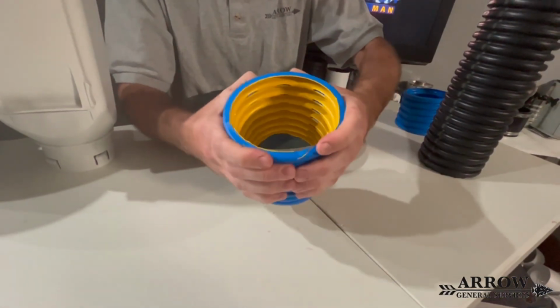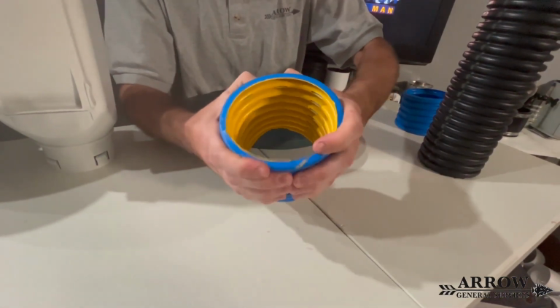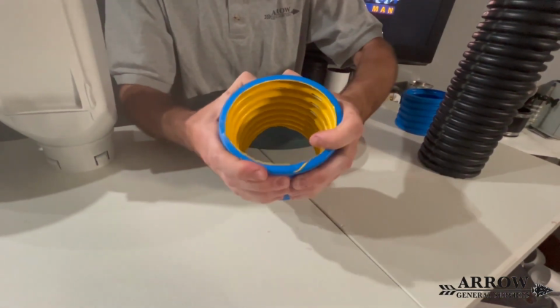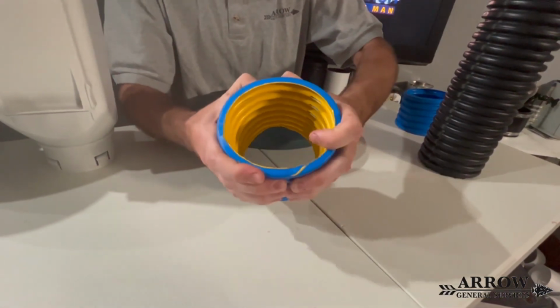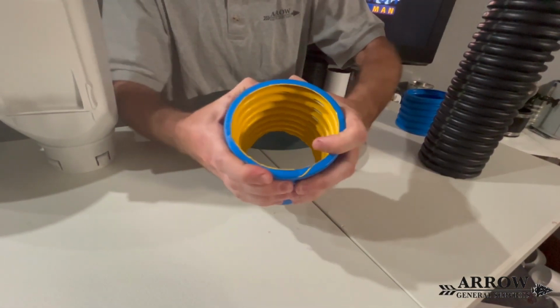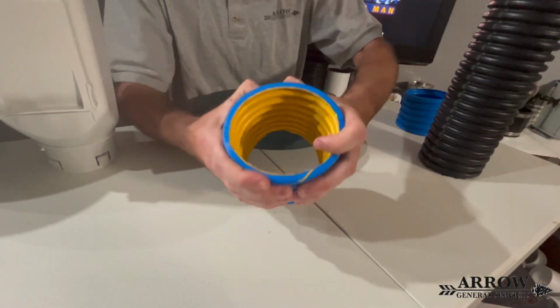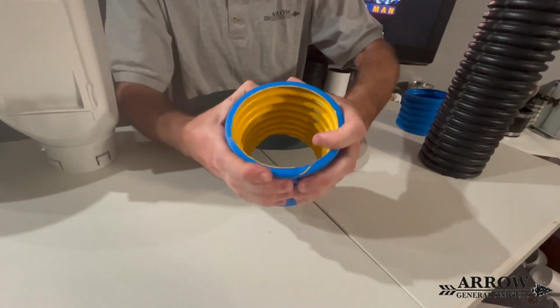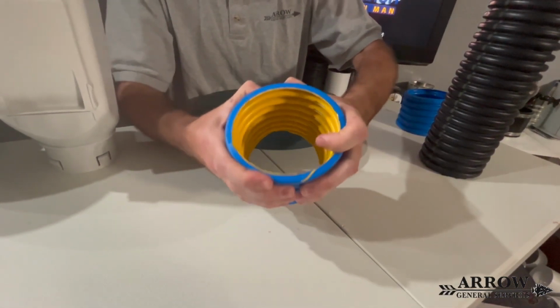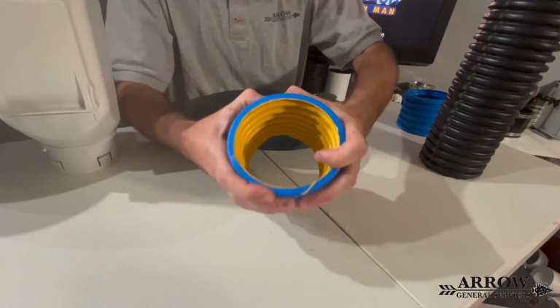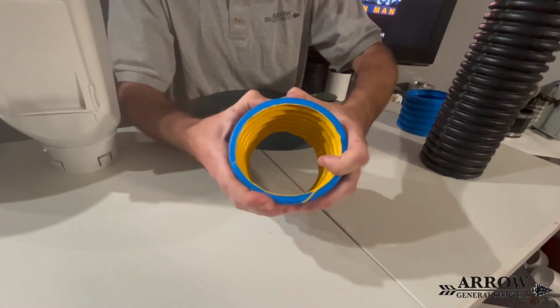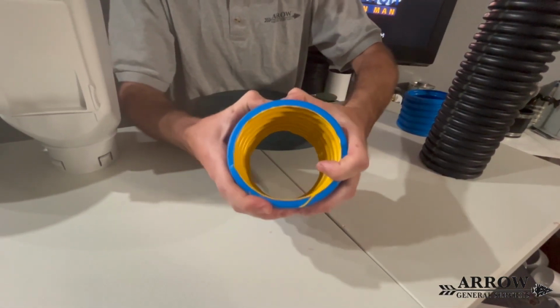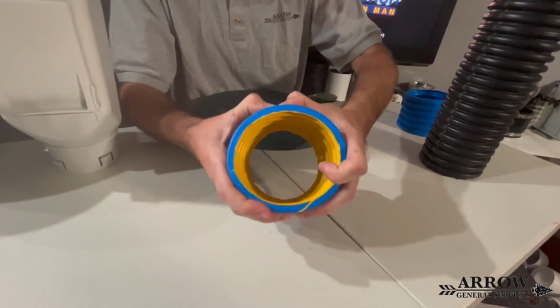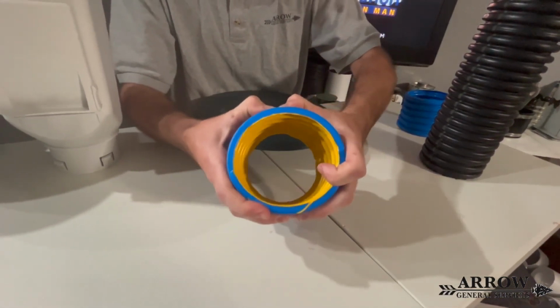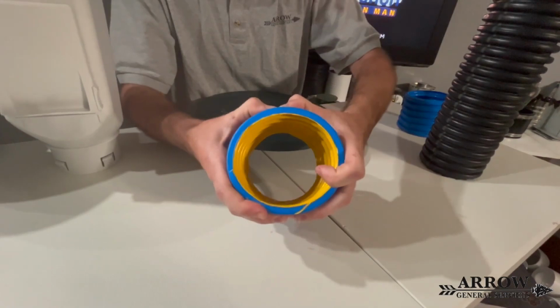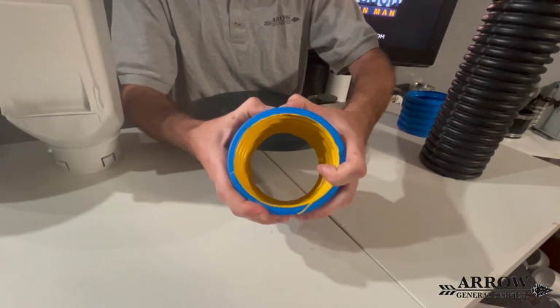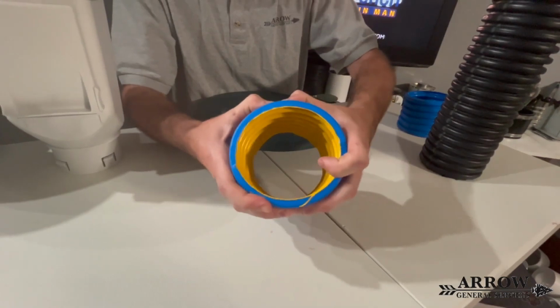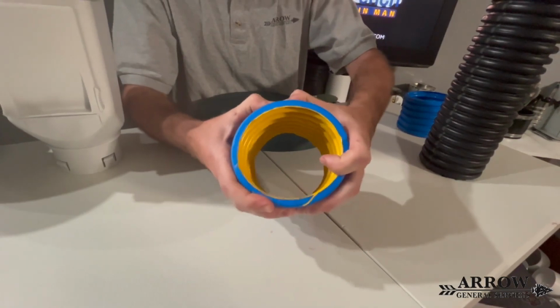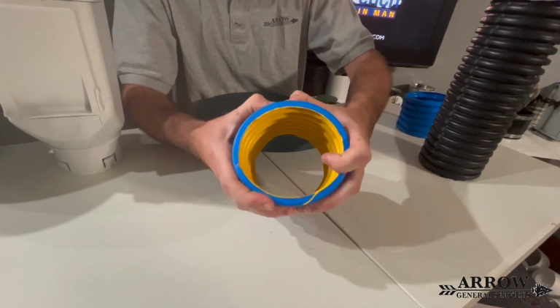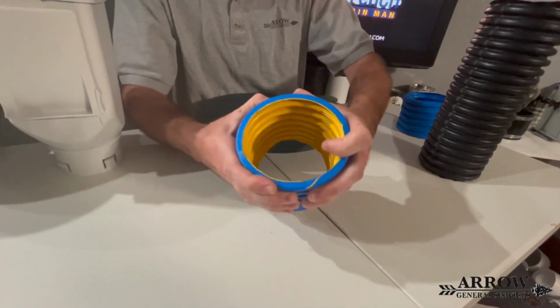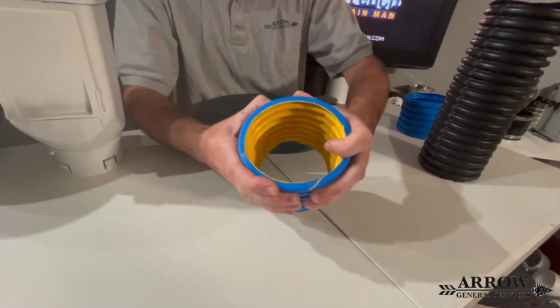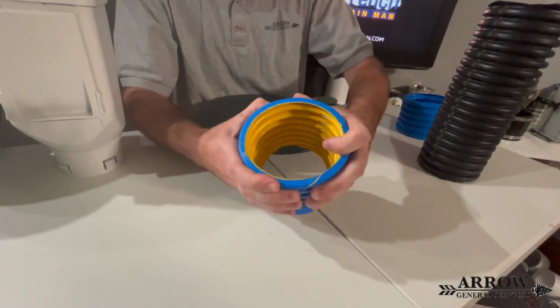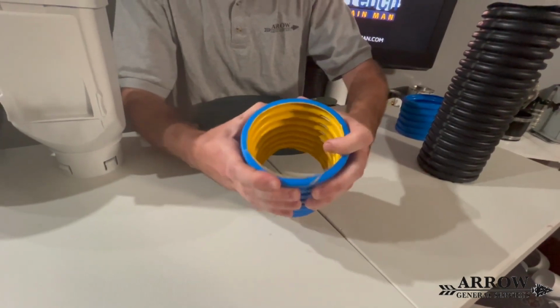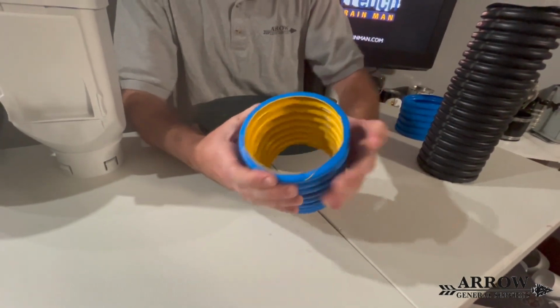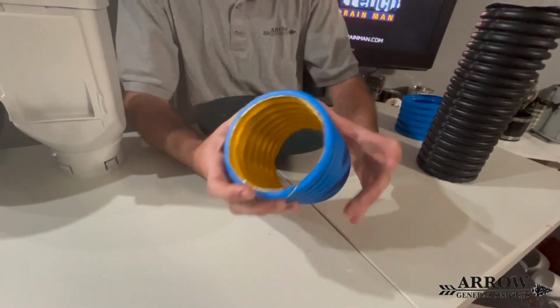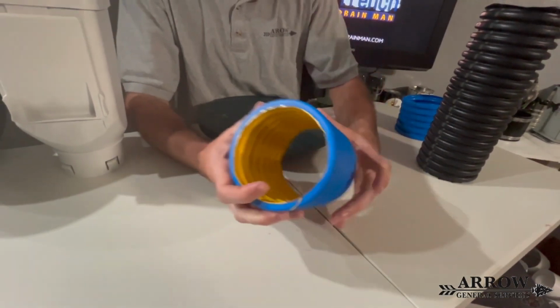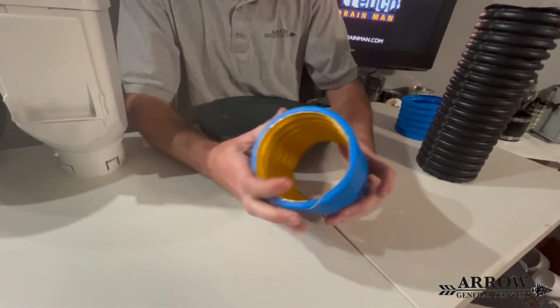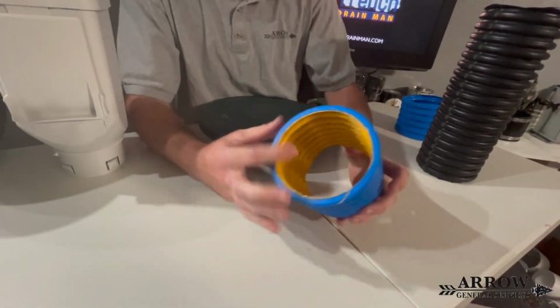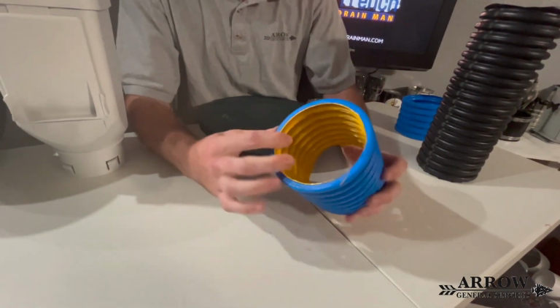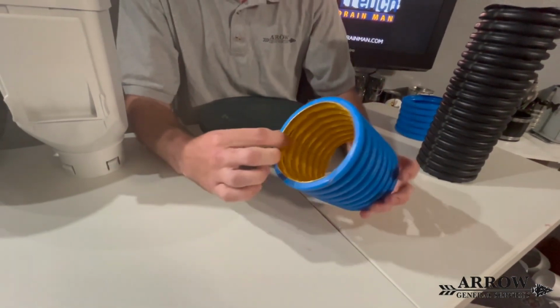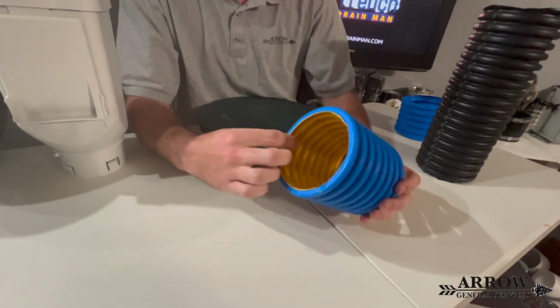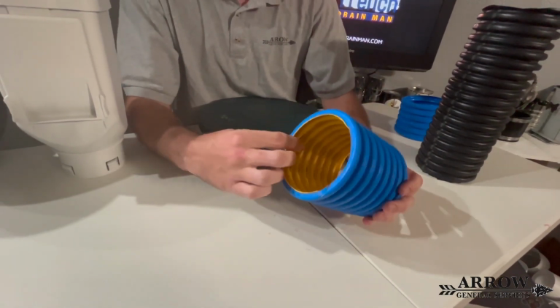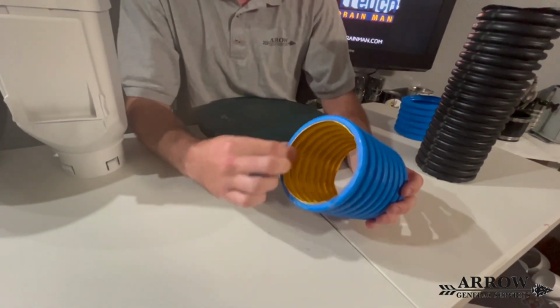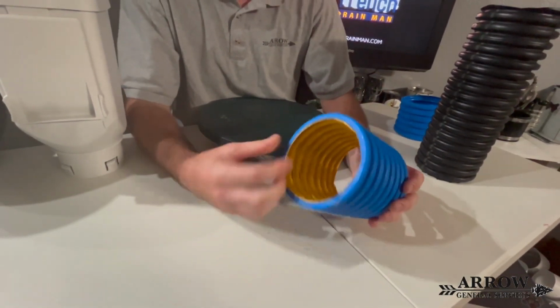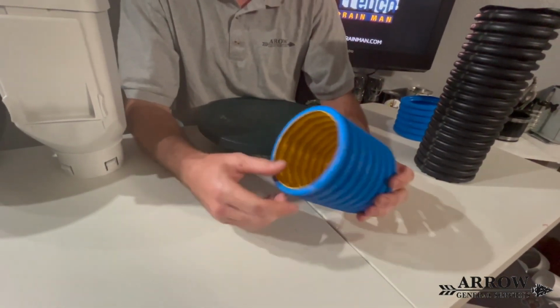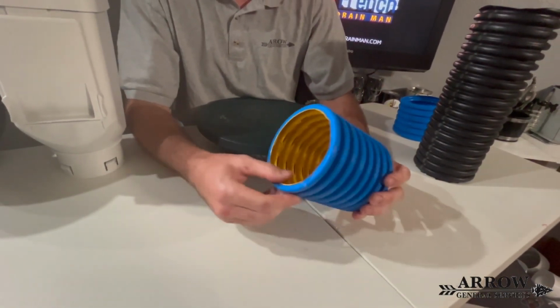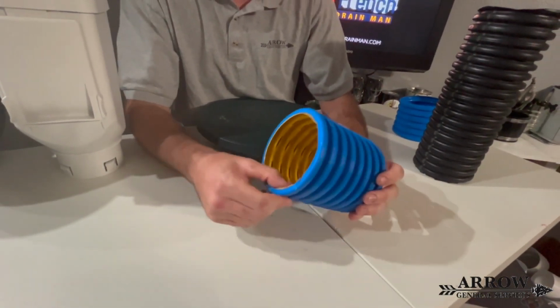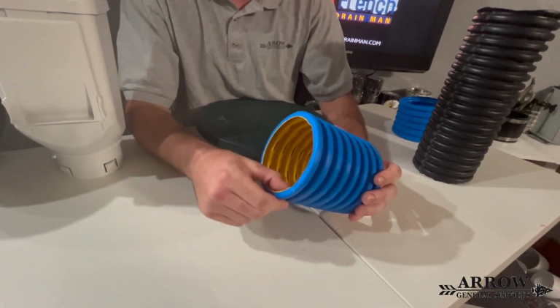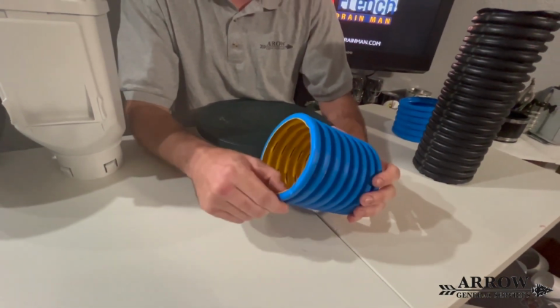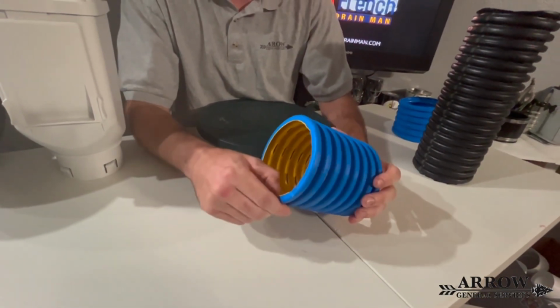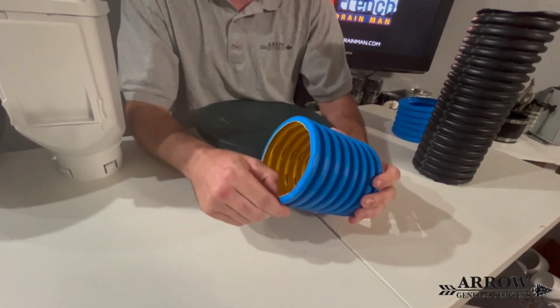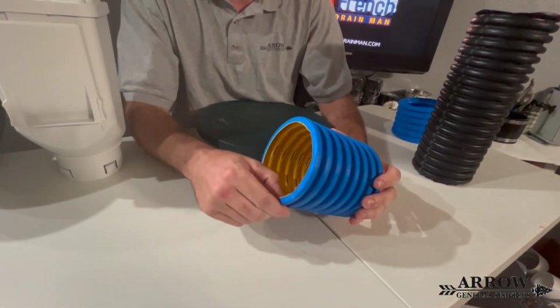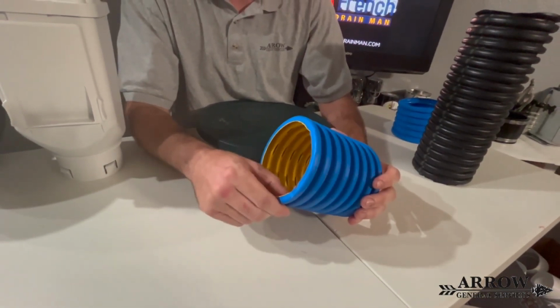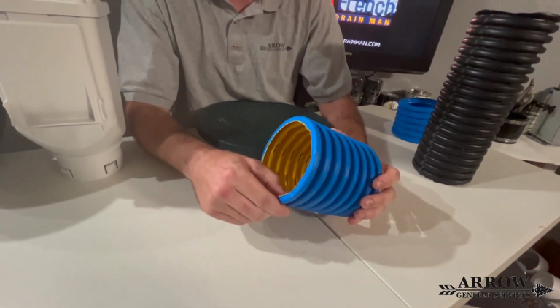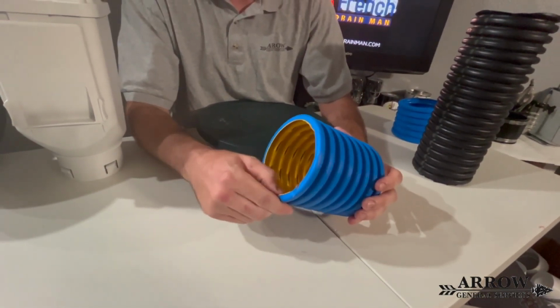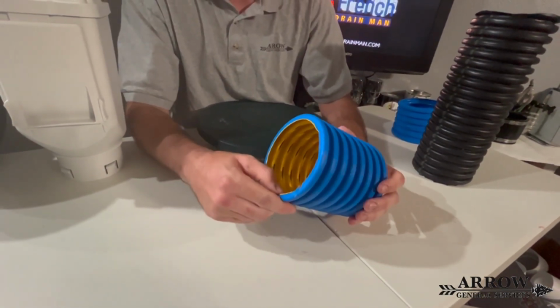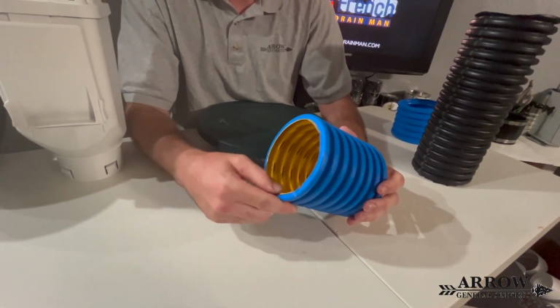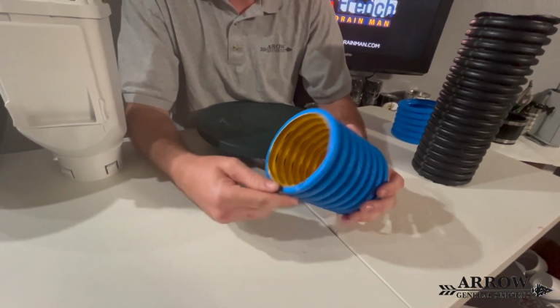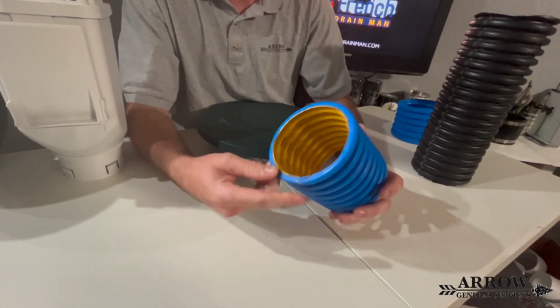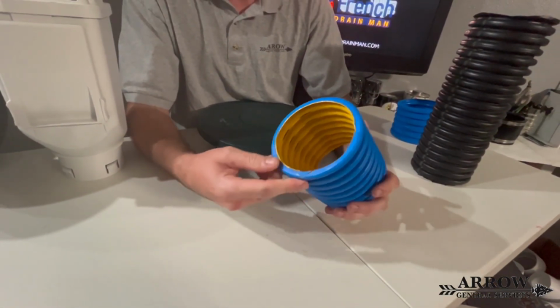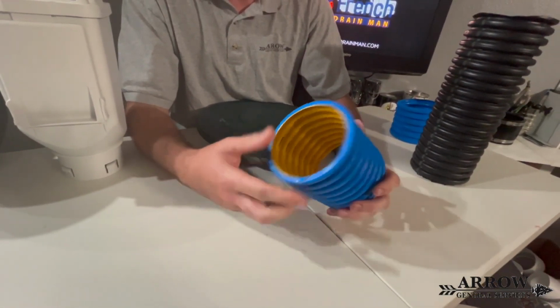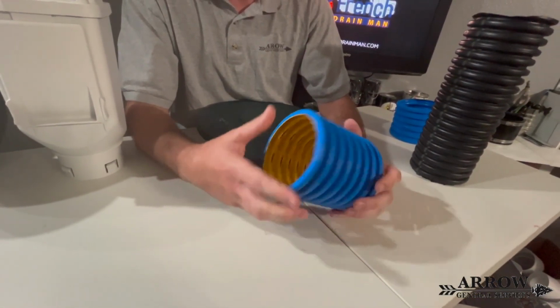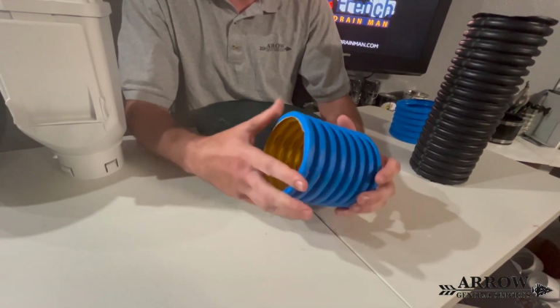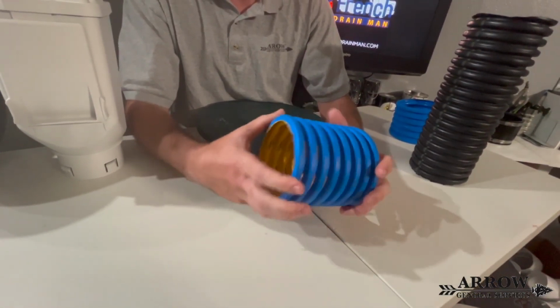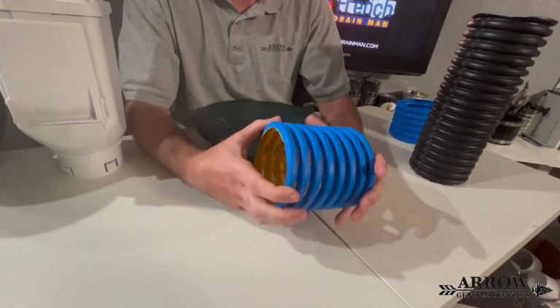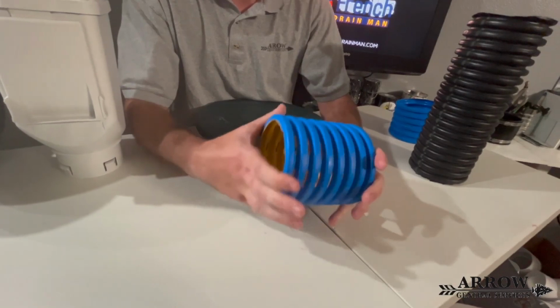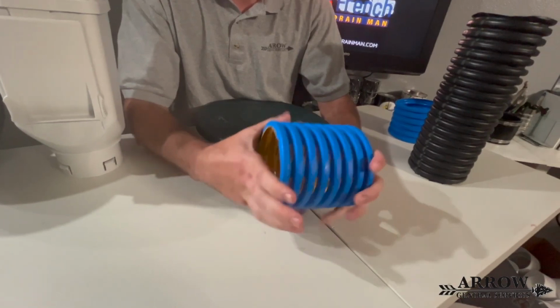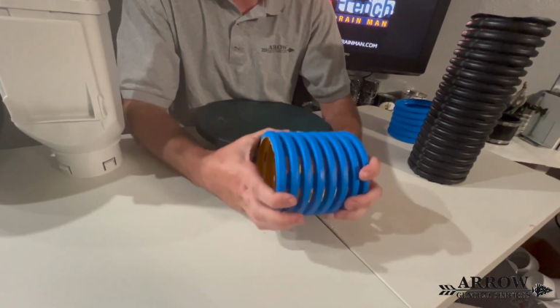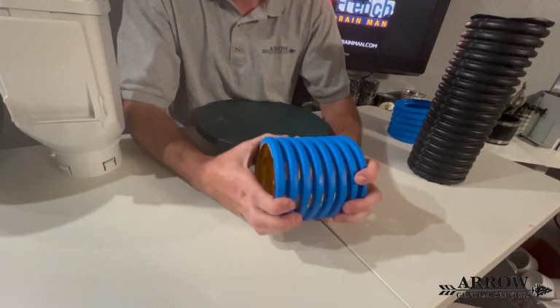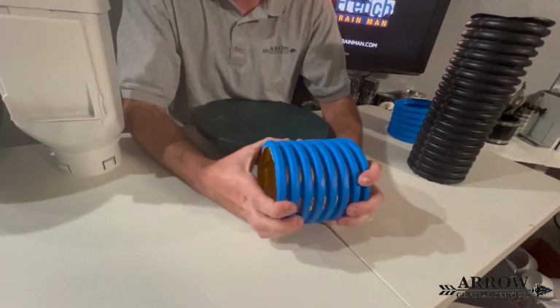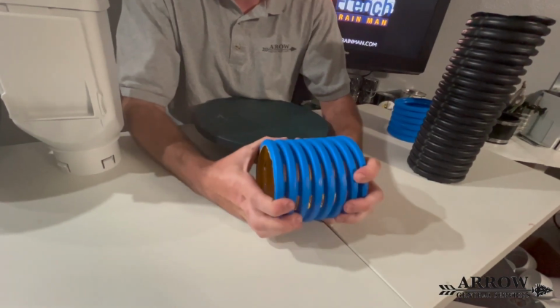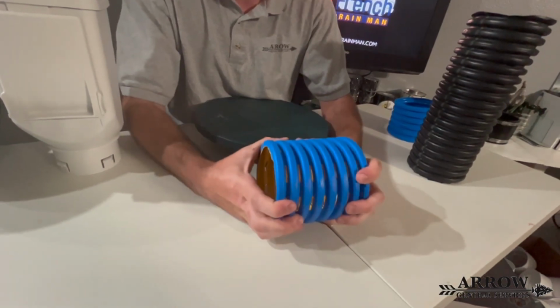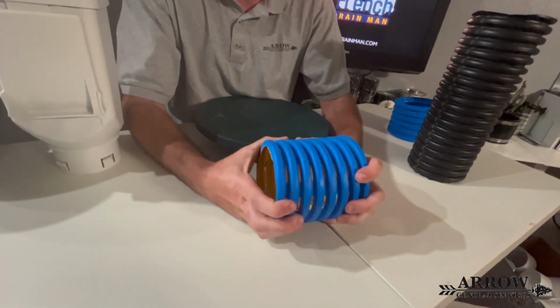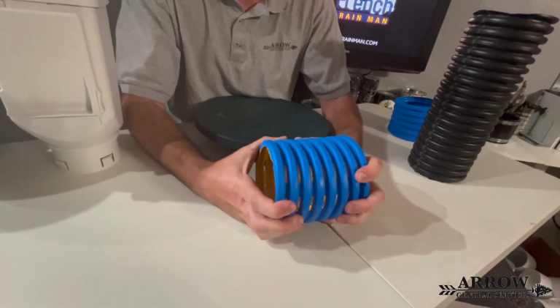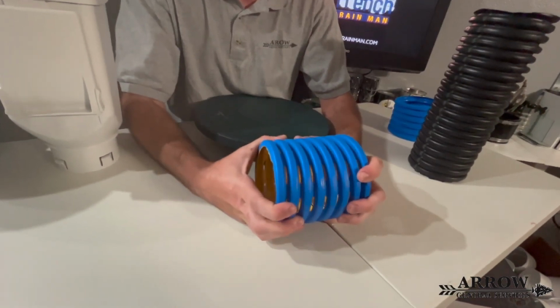I can't even dent that pipe because it's double wall — he's got a double wall here. This pipe is just incredible.